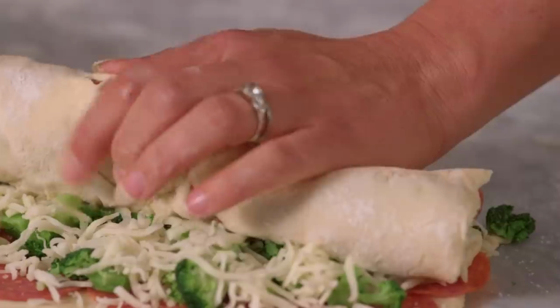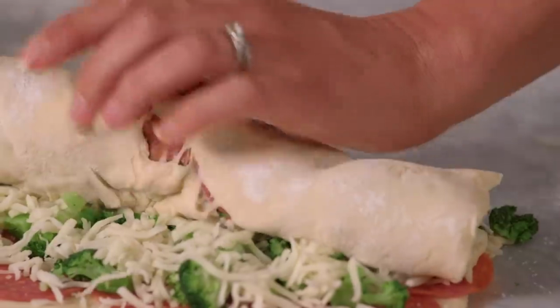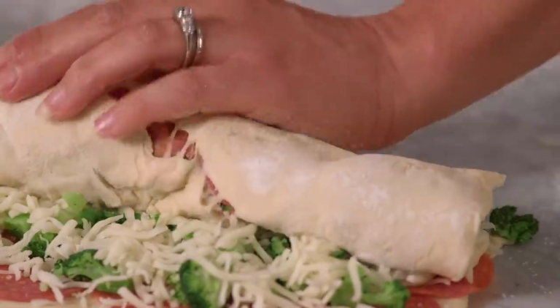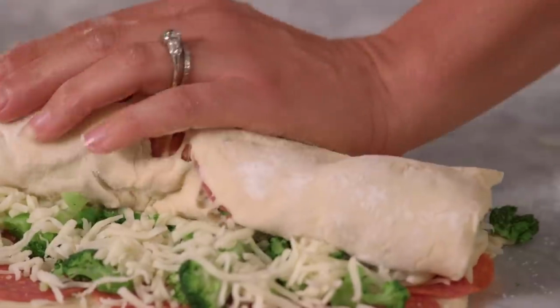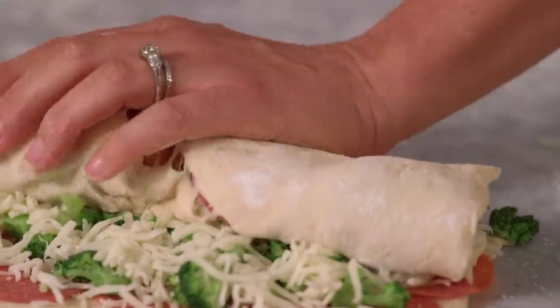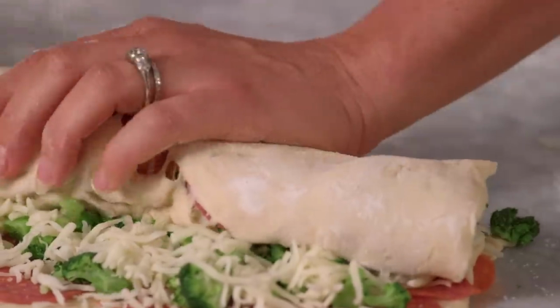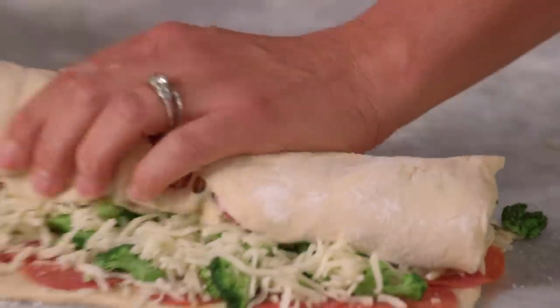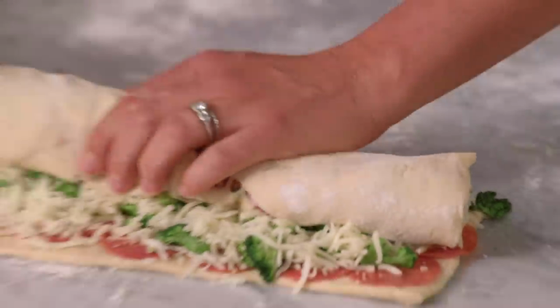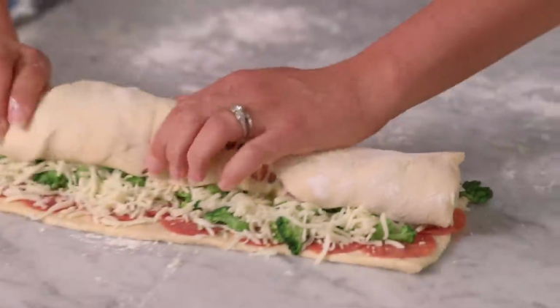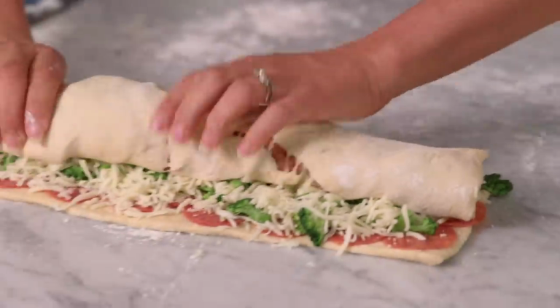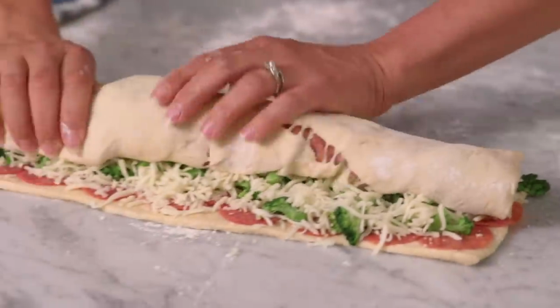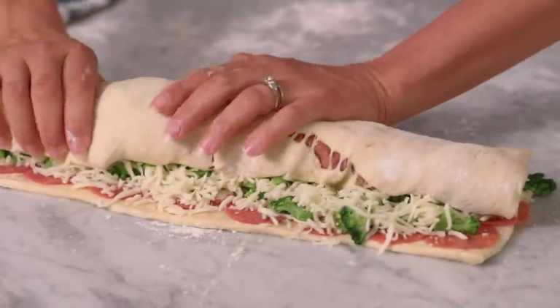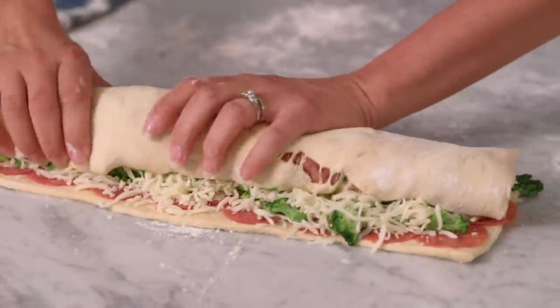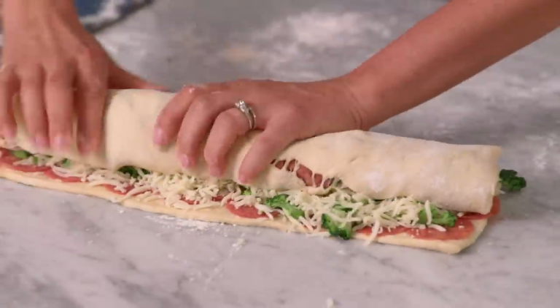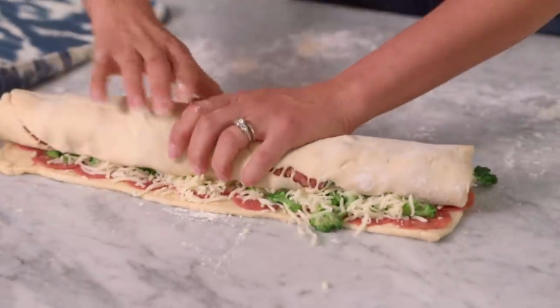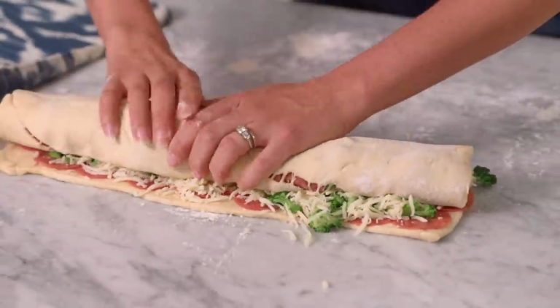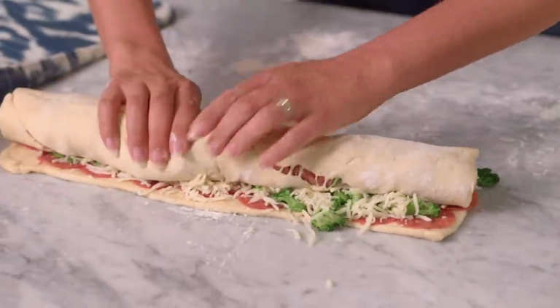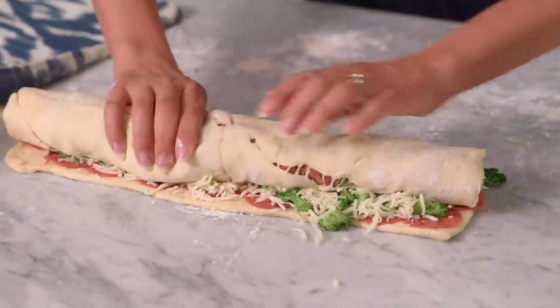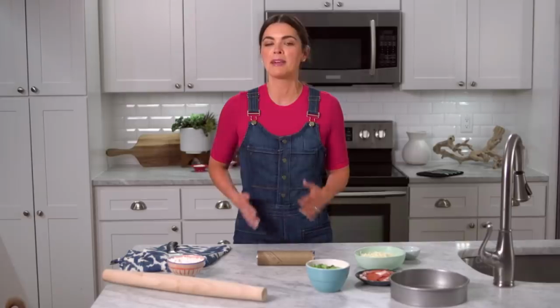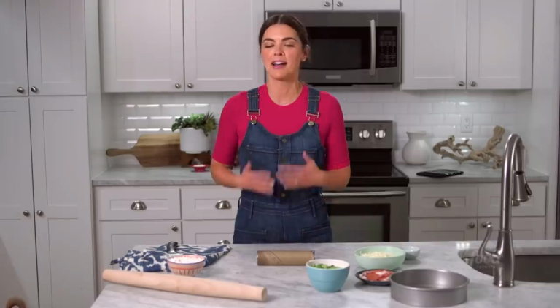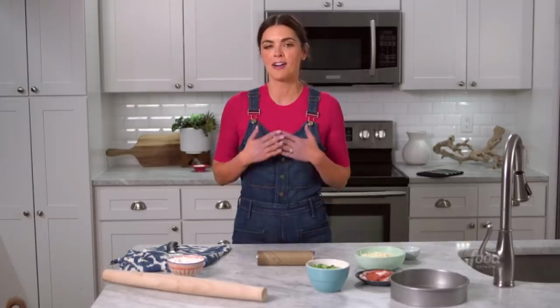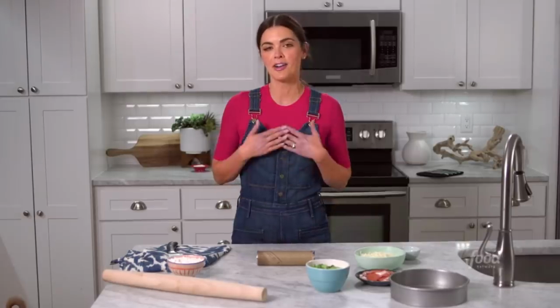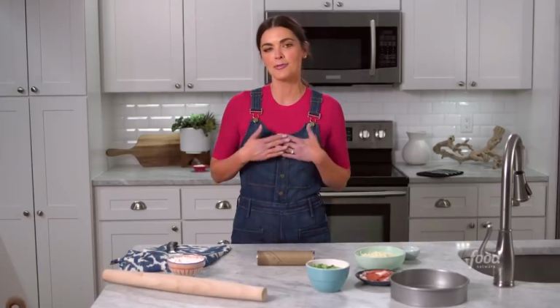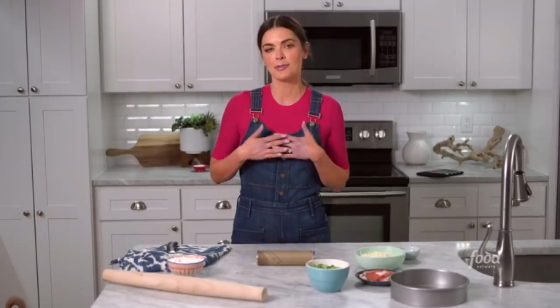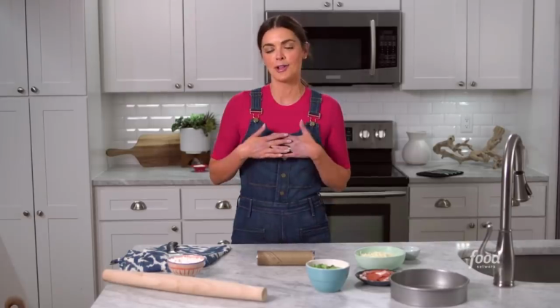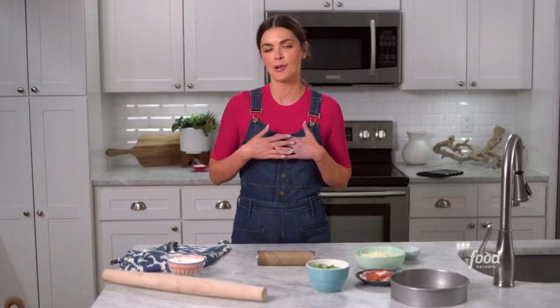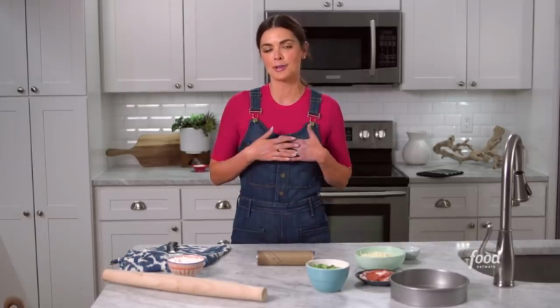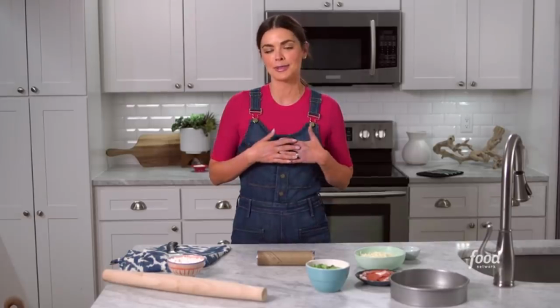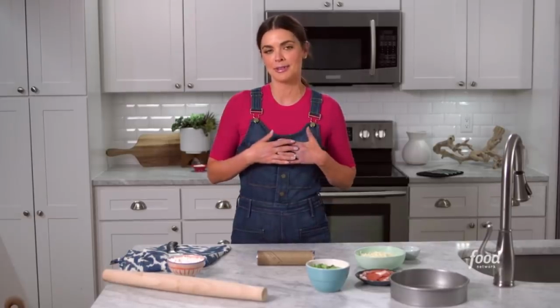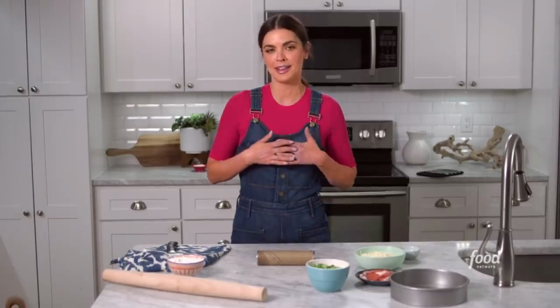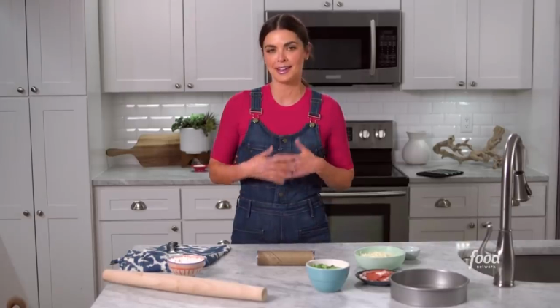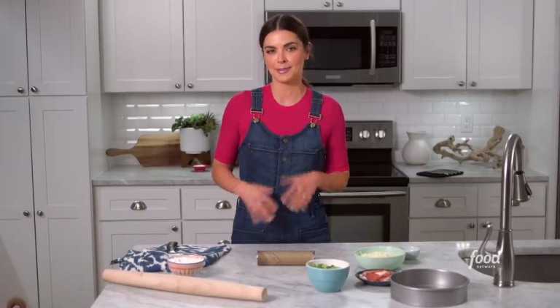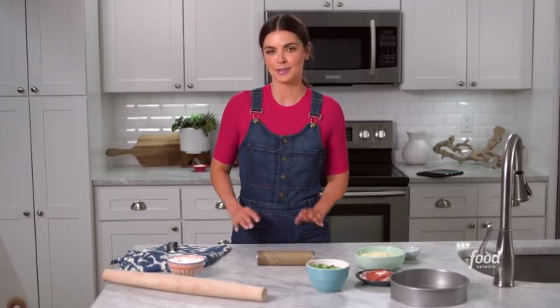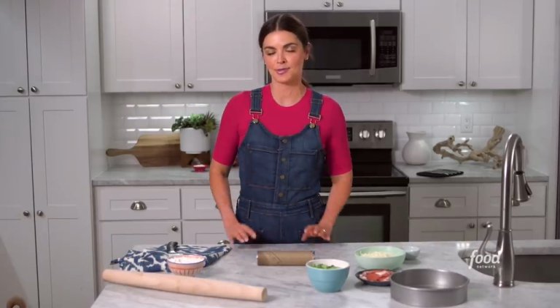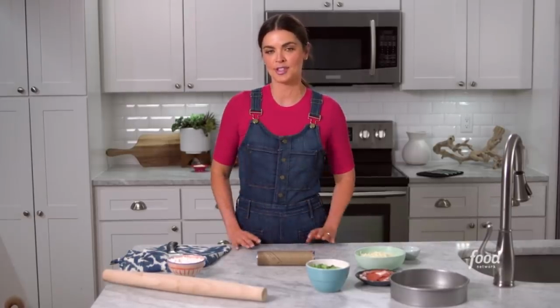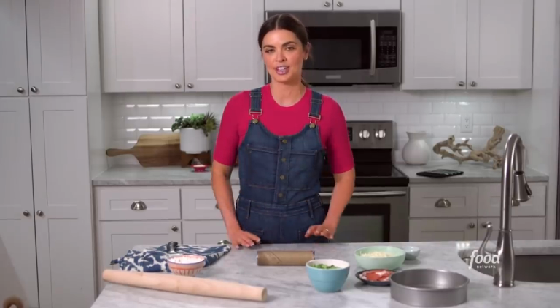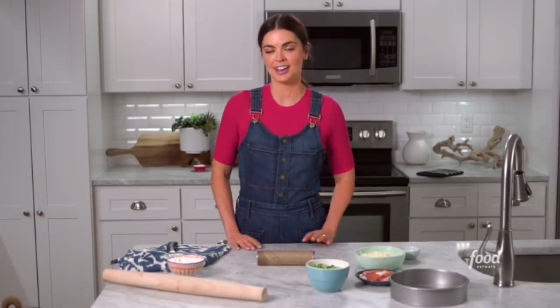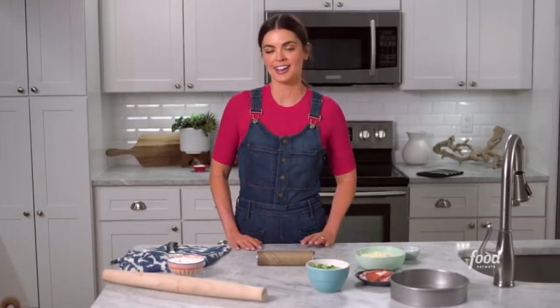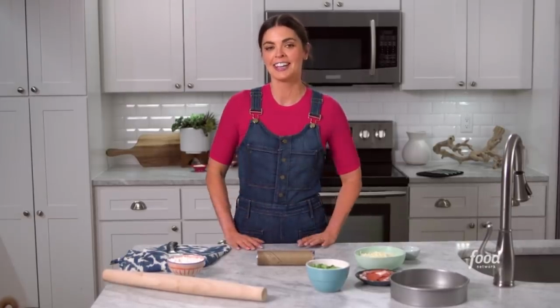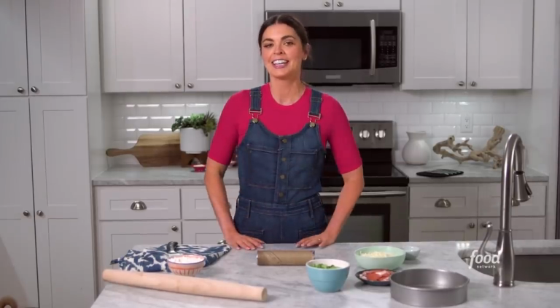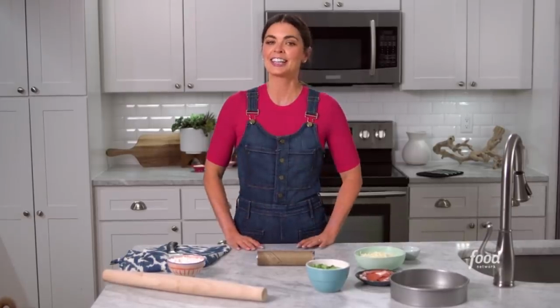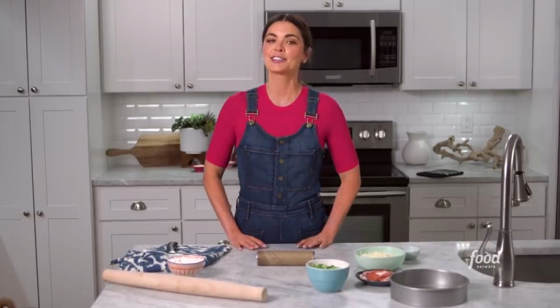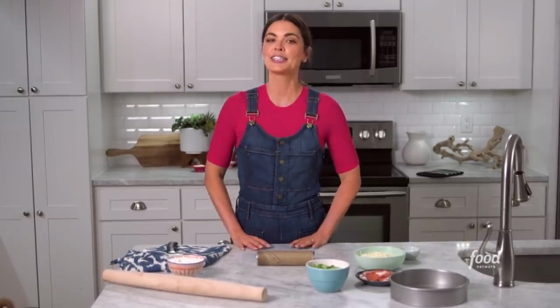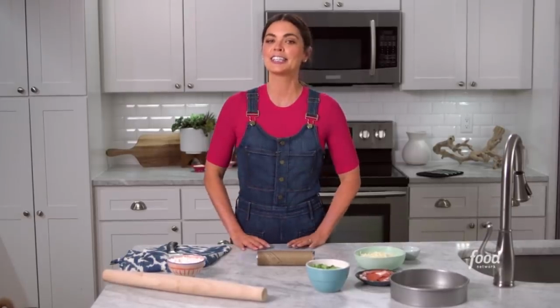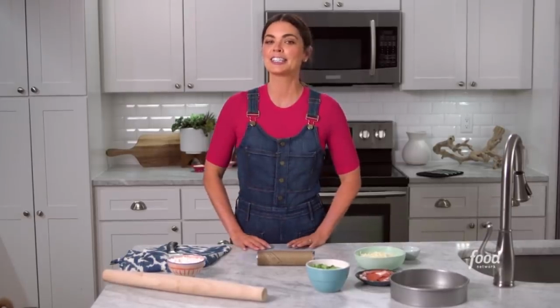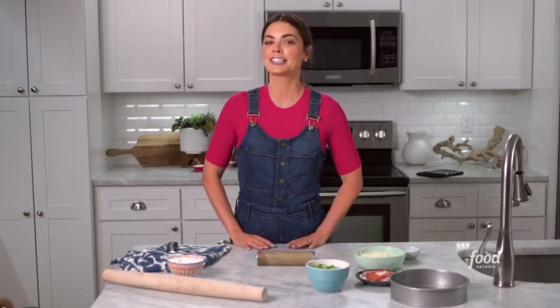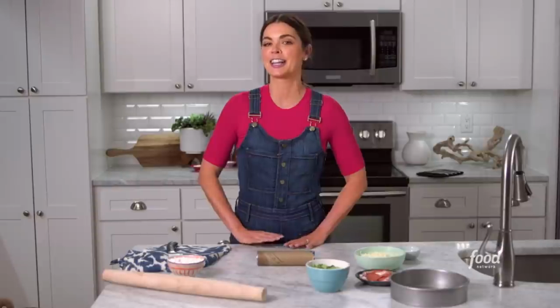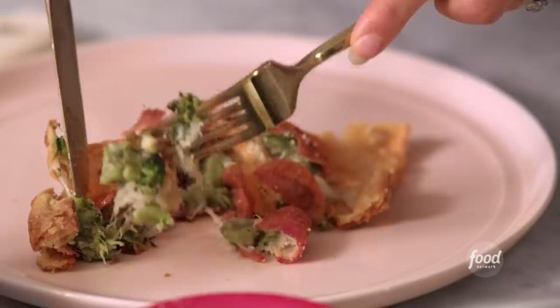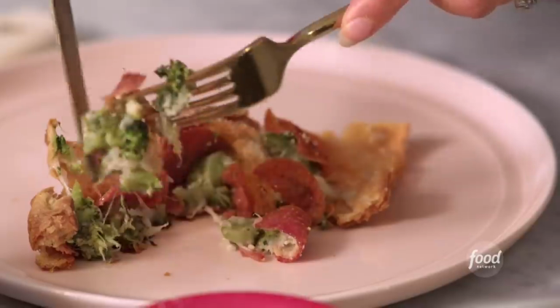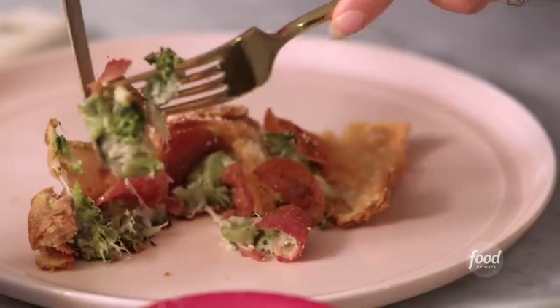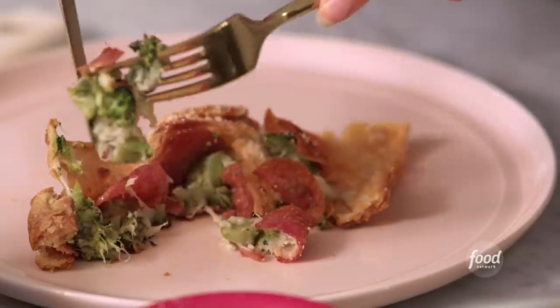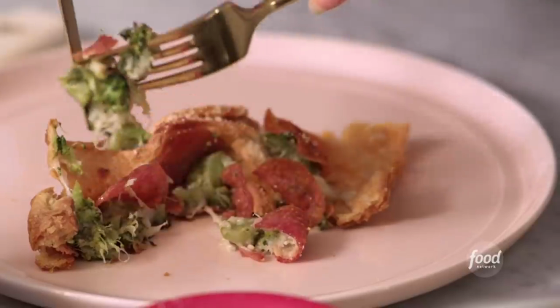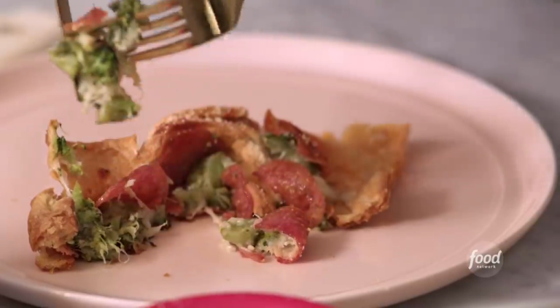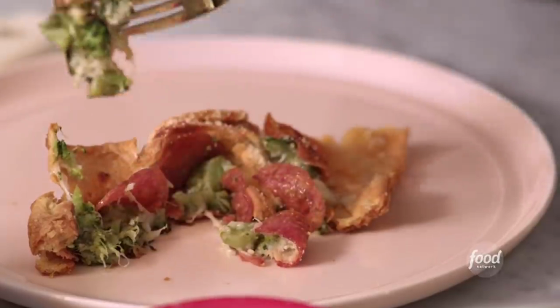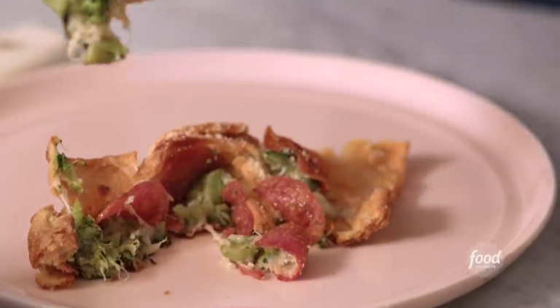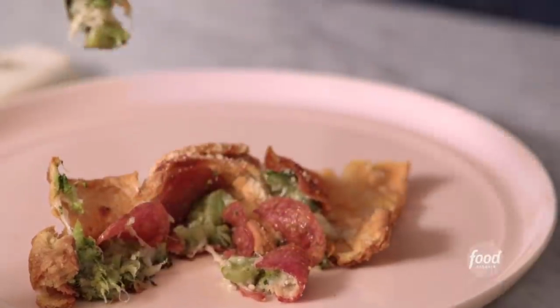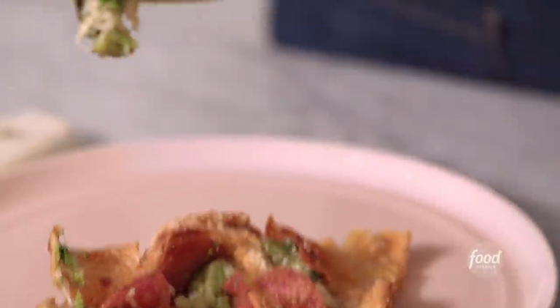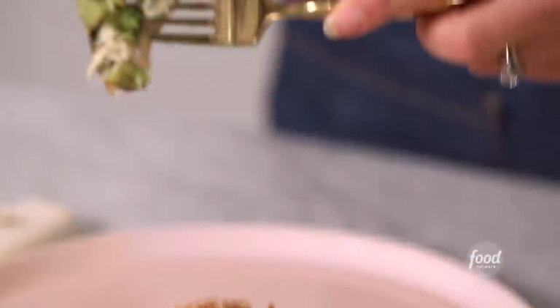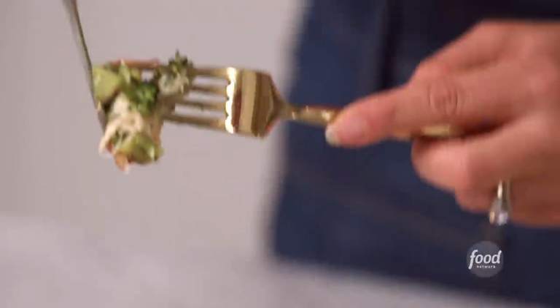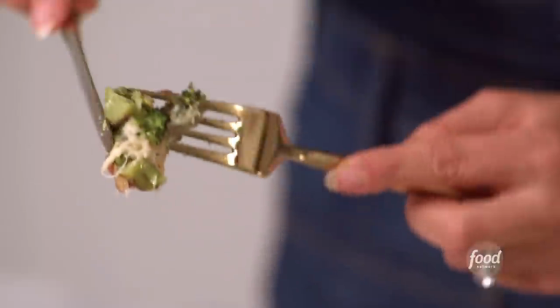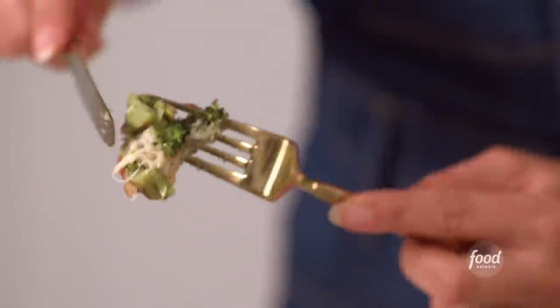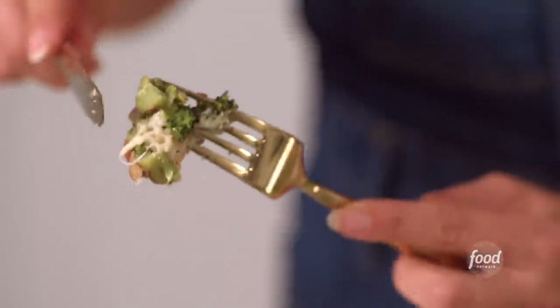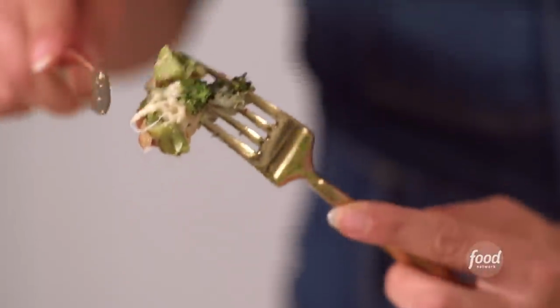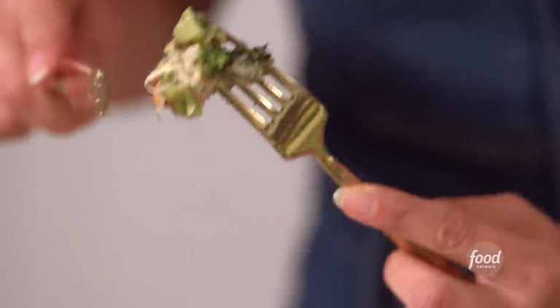I might live in New York these days, but my heart will always be in West Virginia. Here's a dish that I make sometimes when I'm homesick.